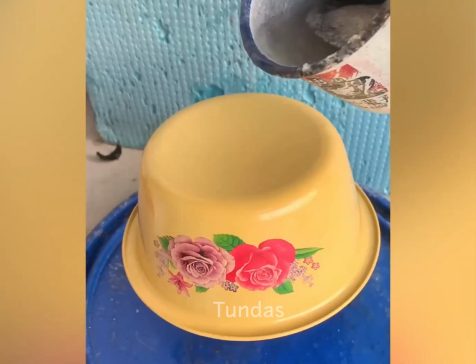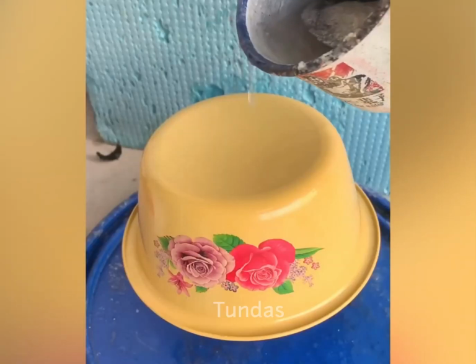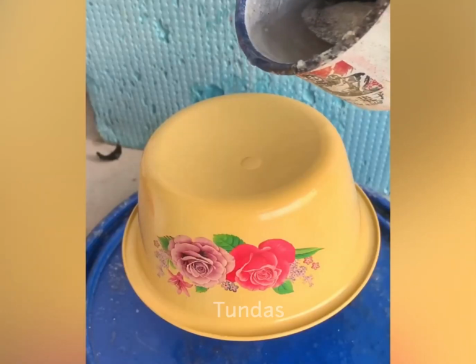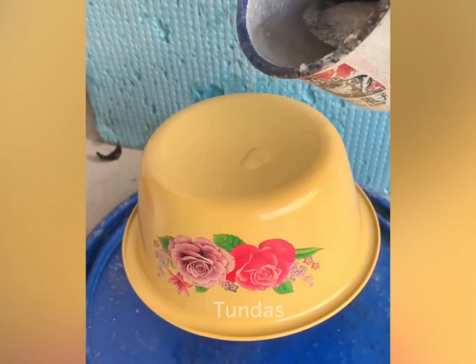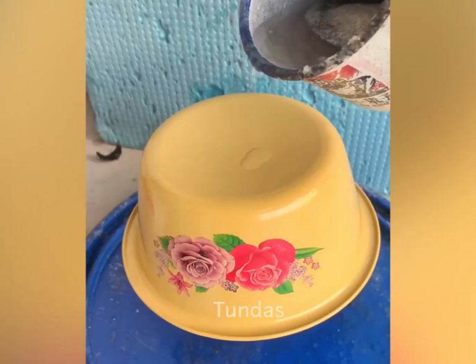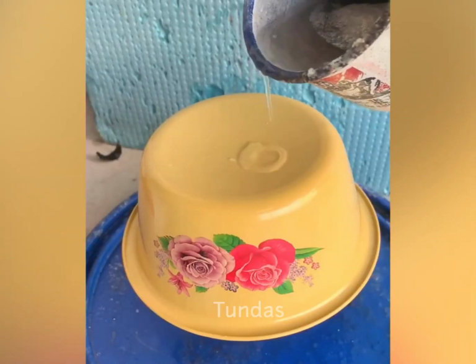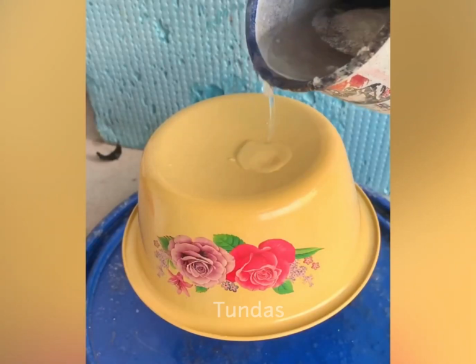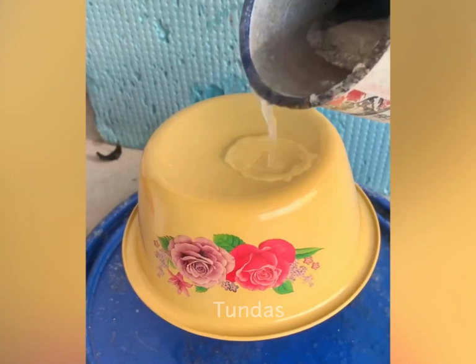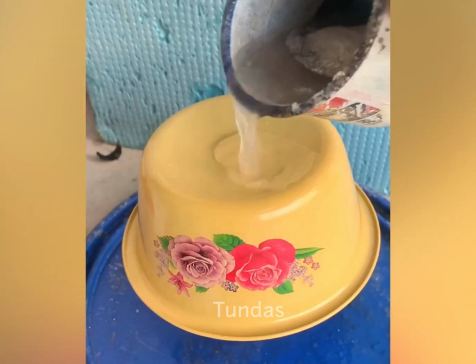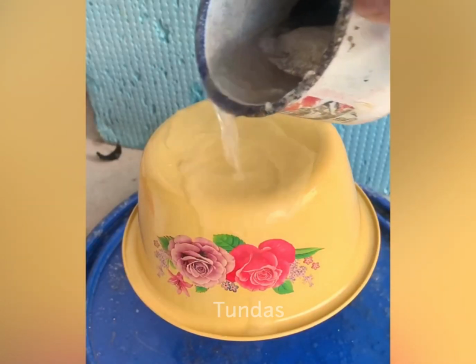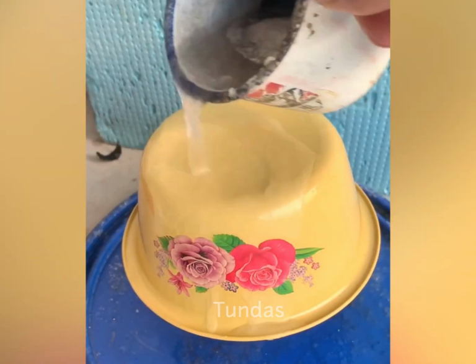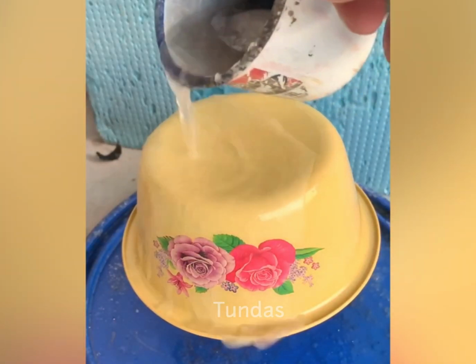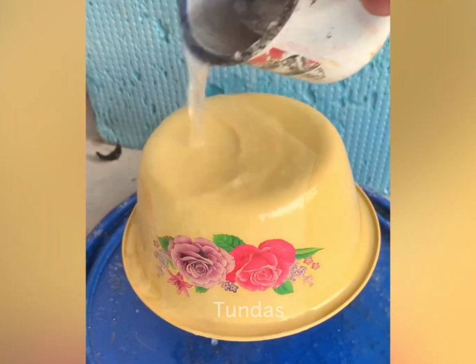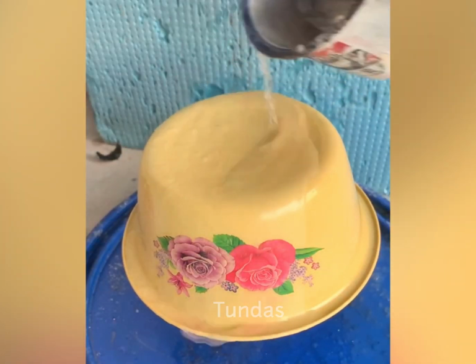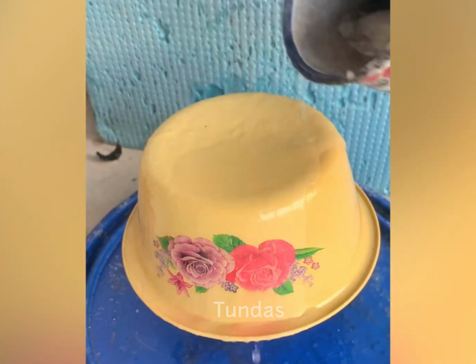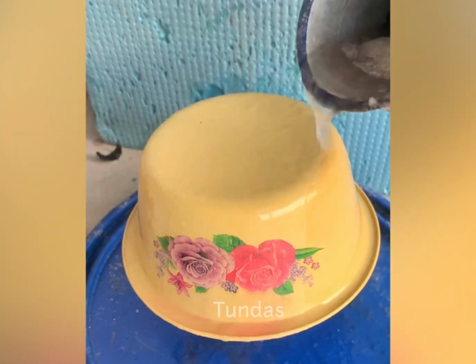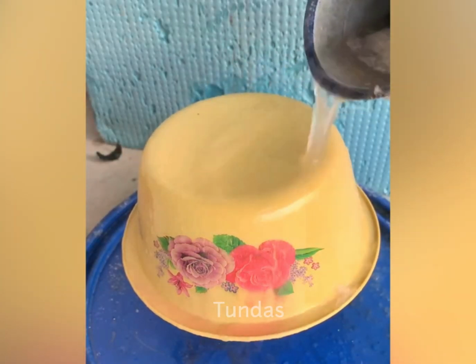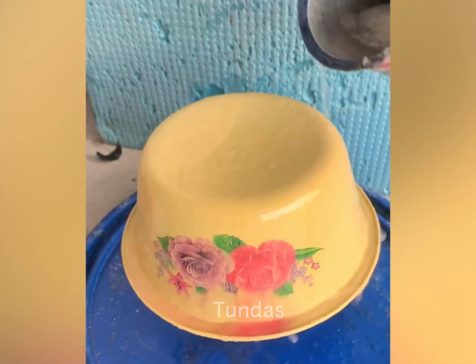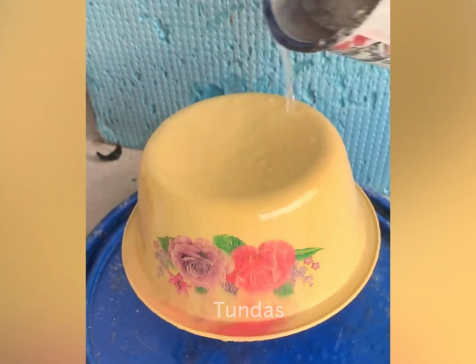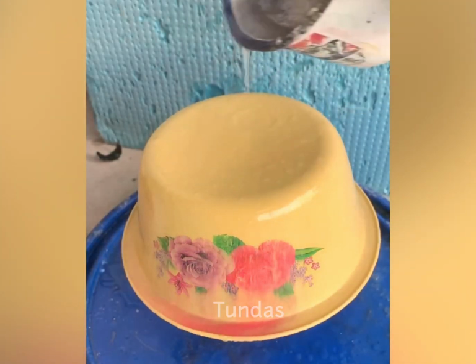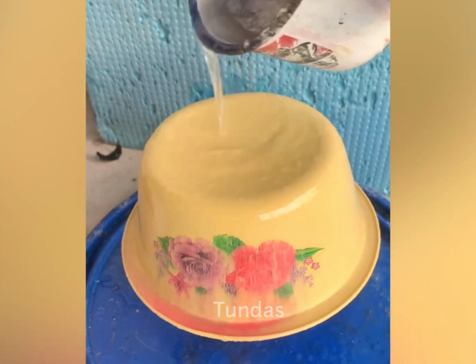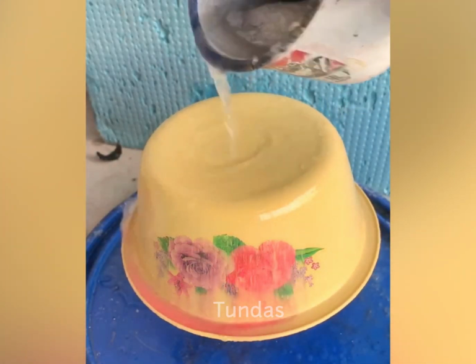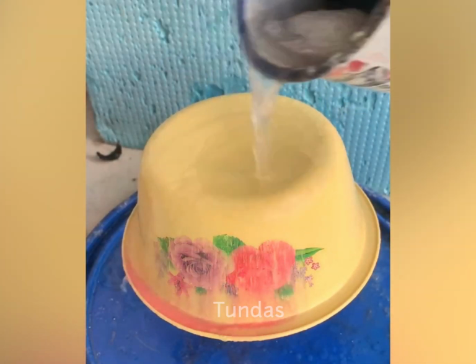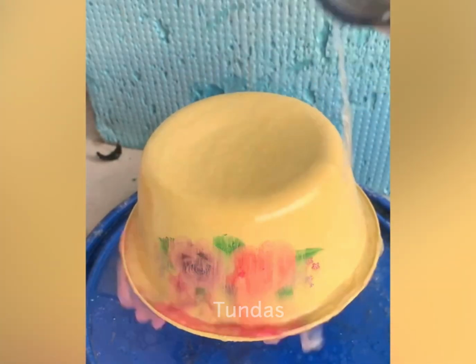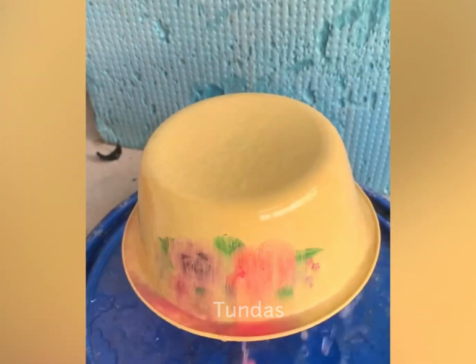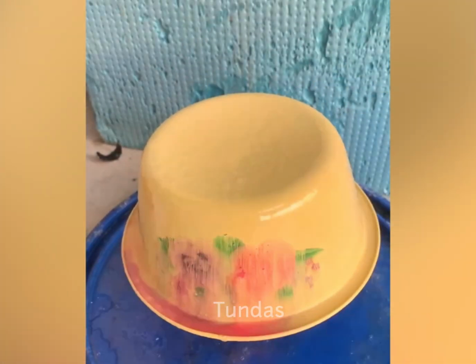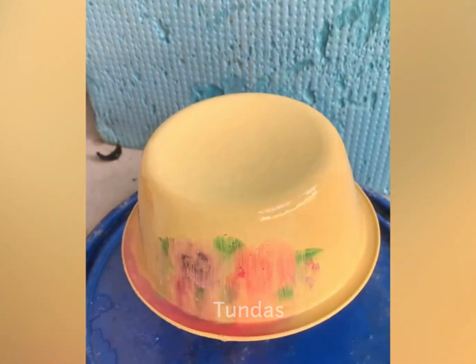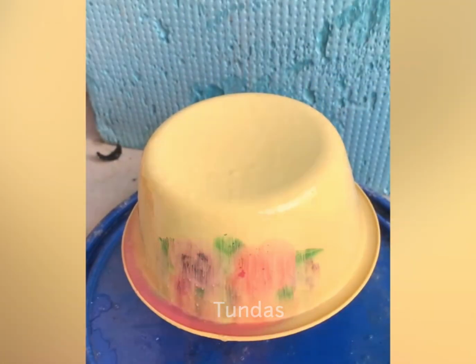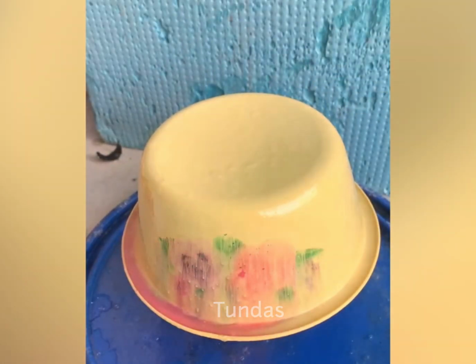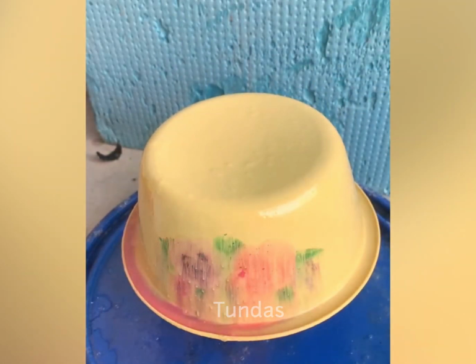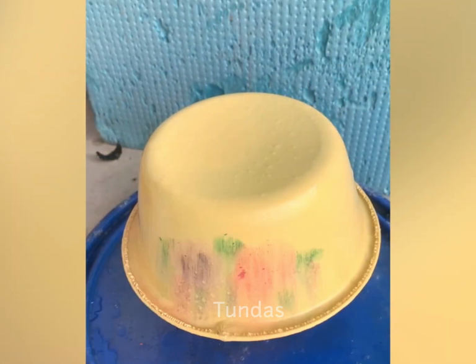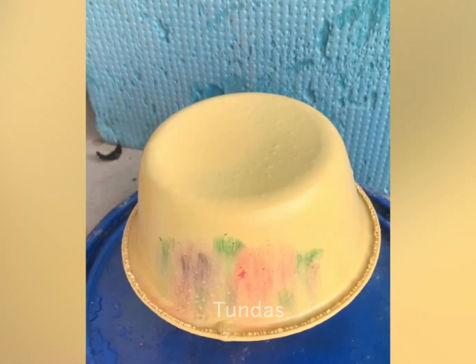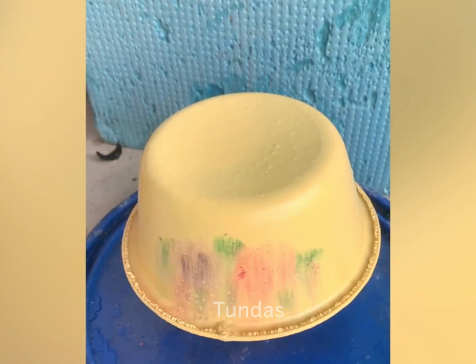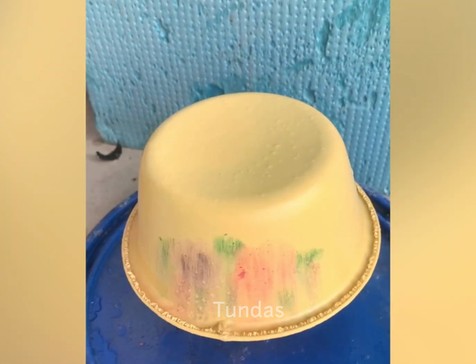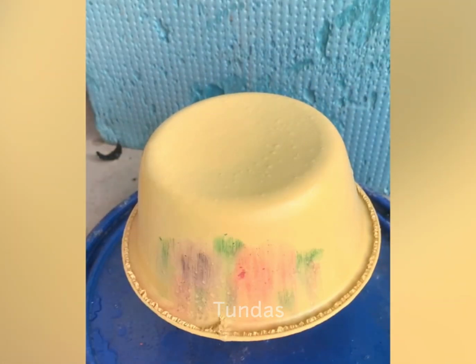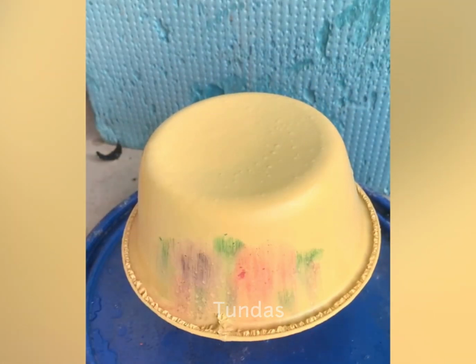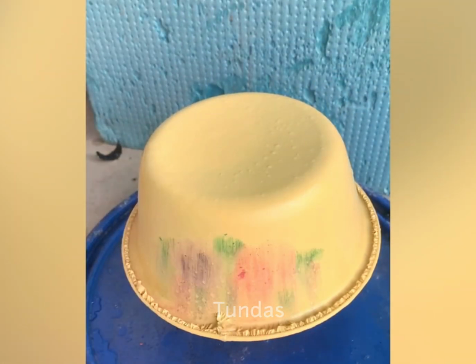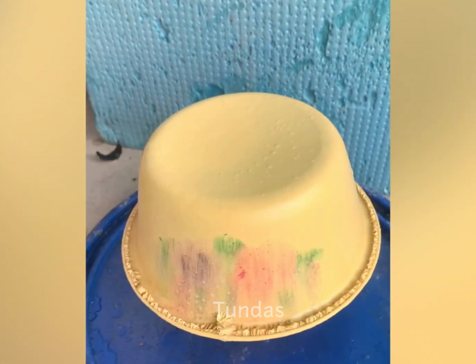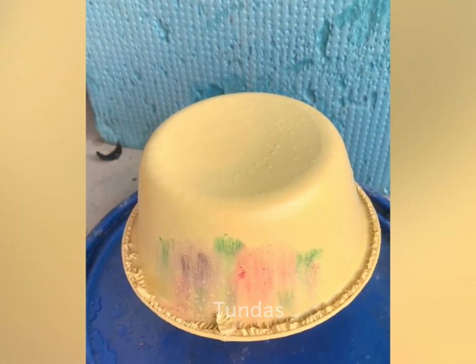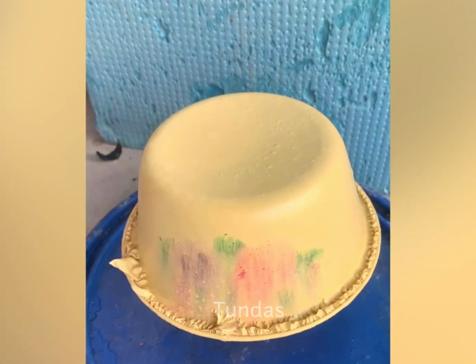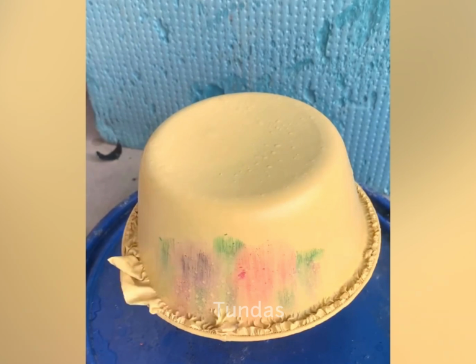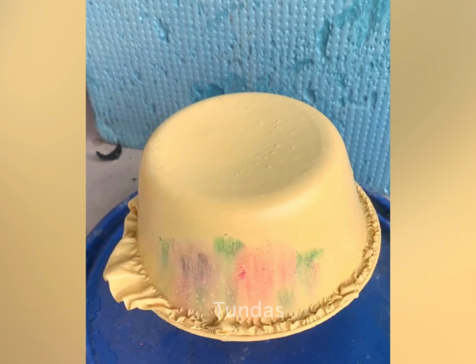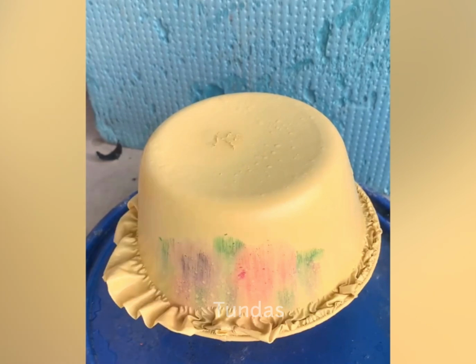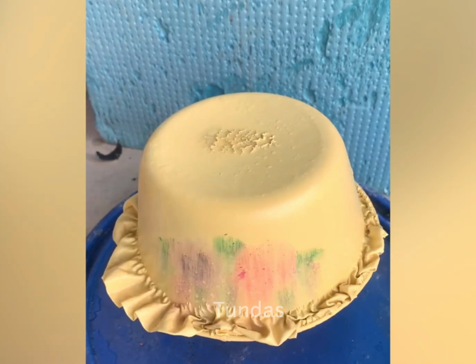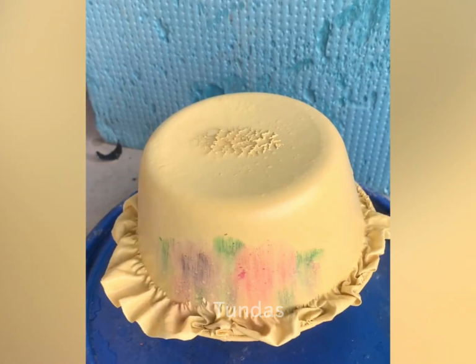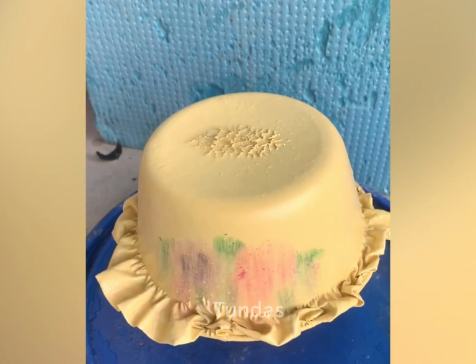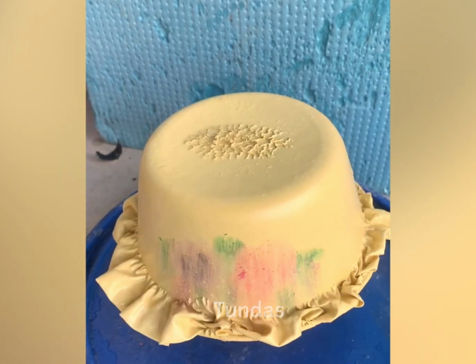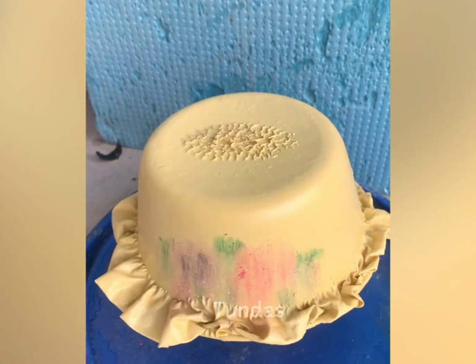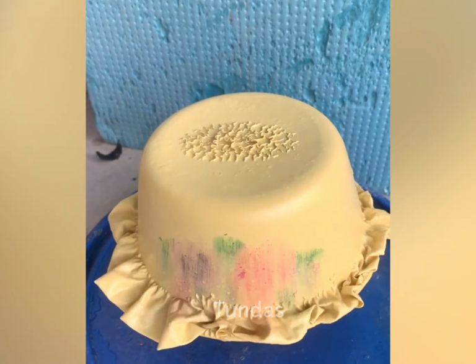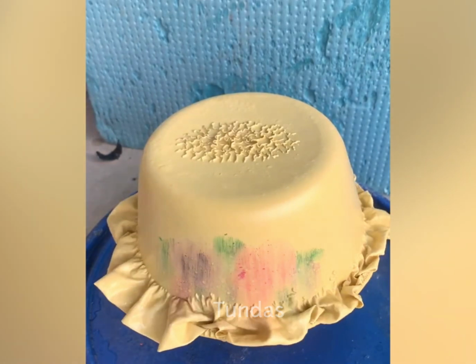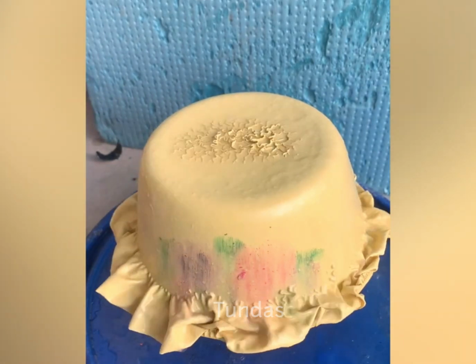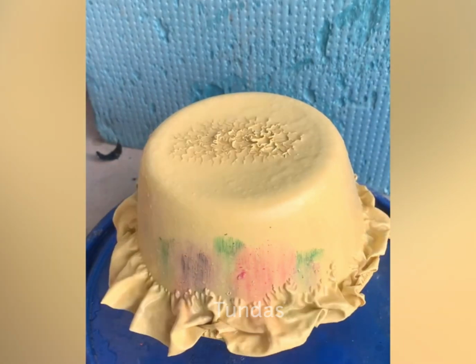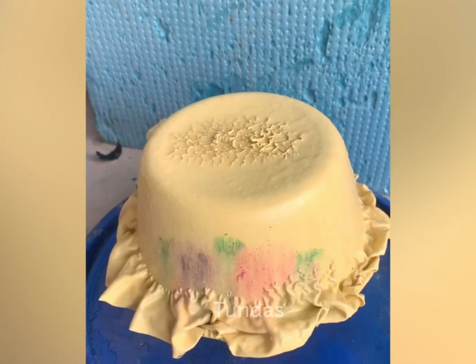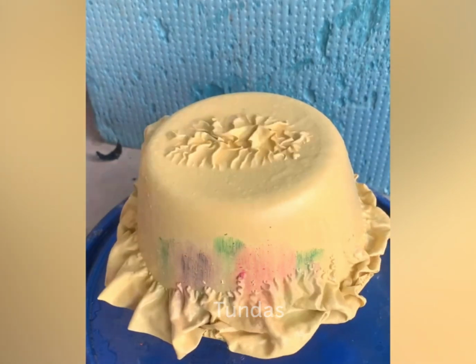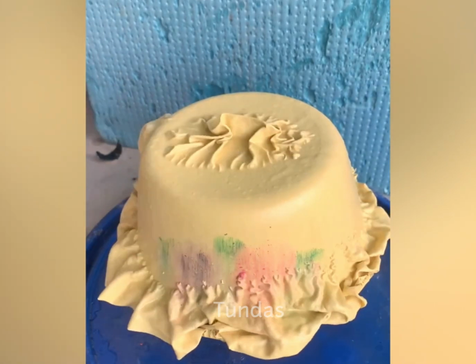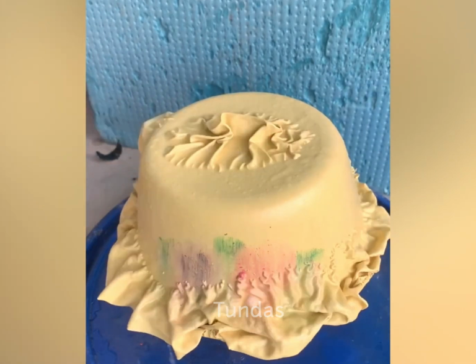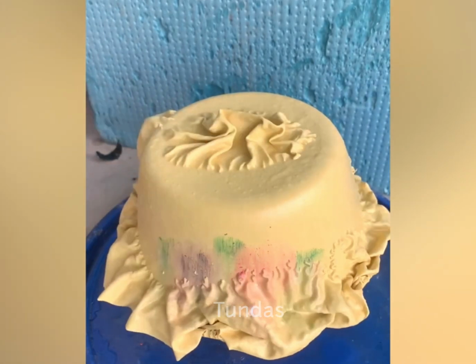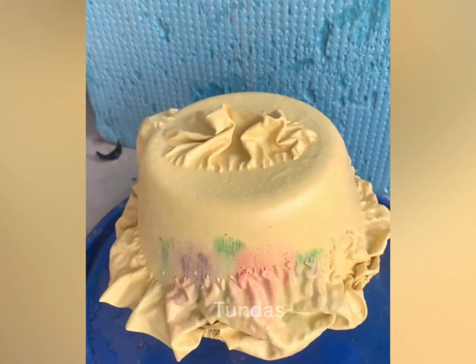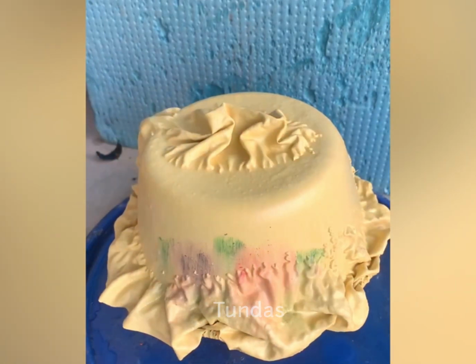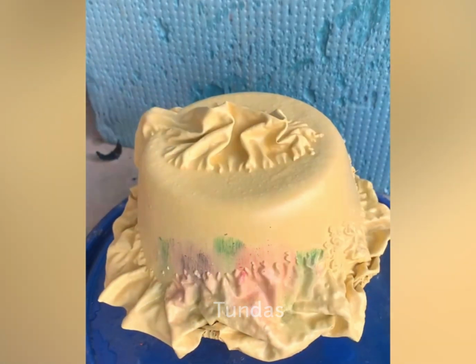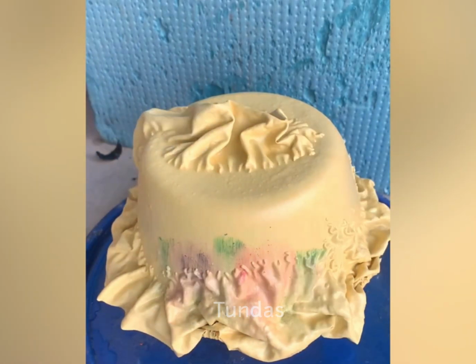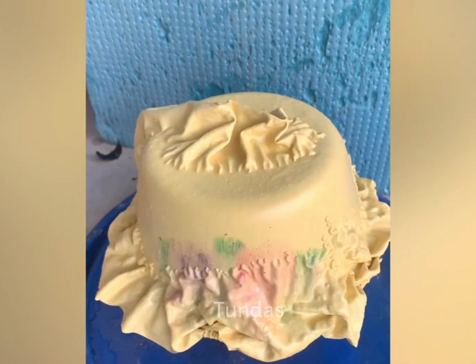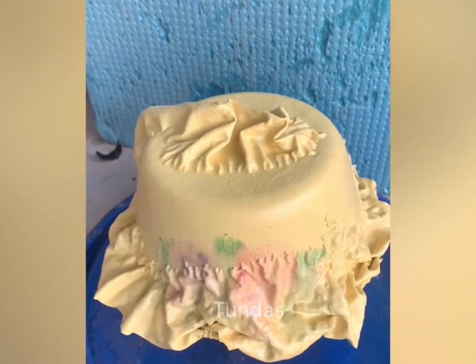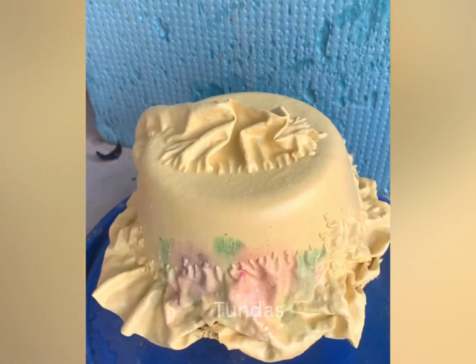To remove paint from a metal object in a matter of seconds, there is a special solution that needs to be applied.